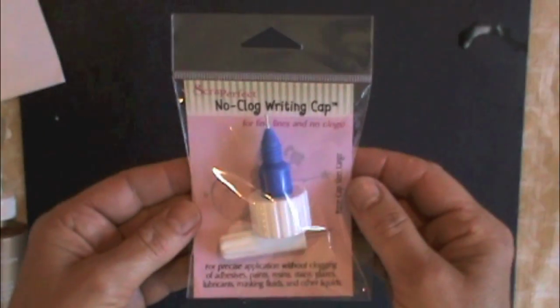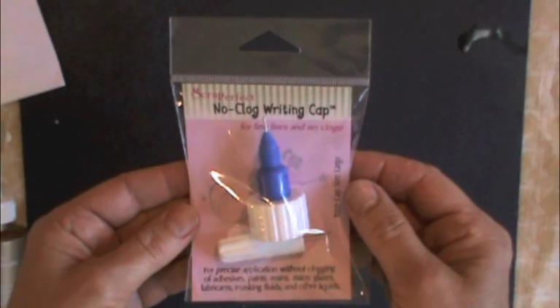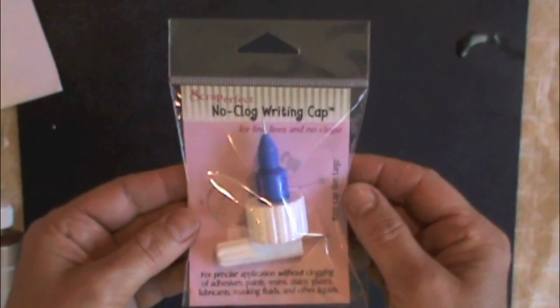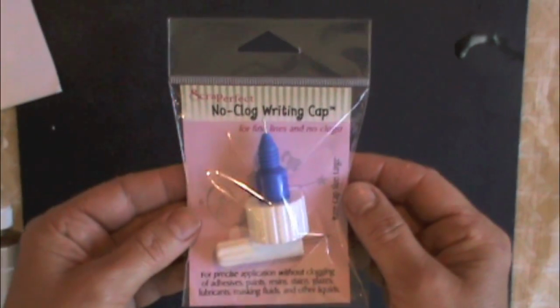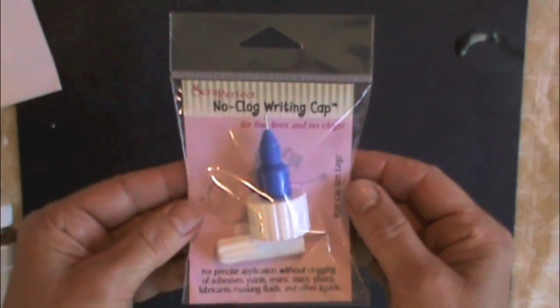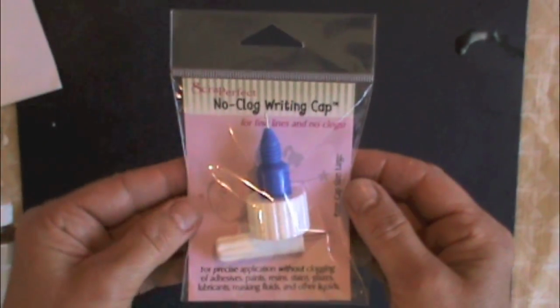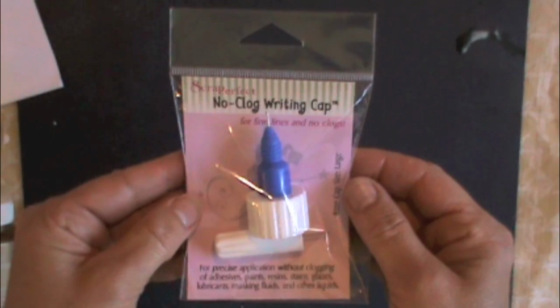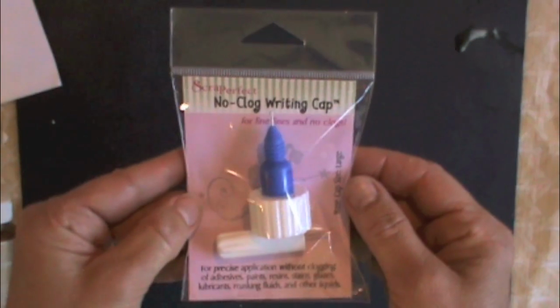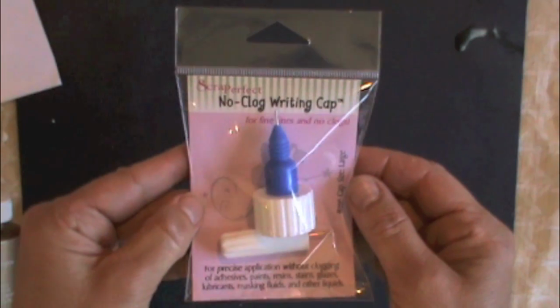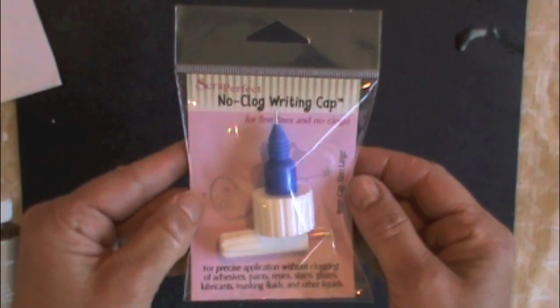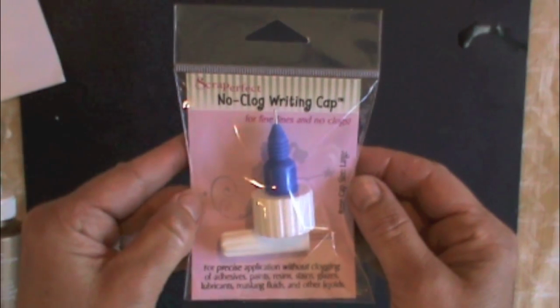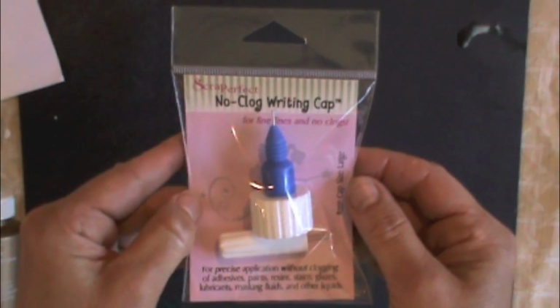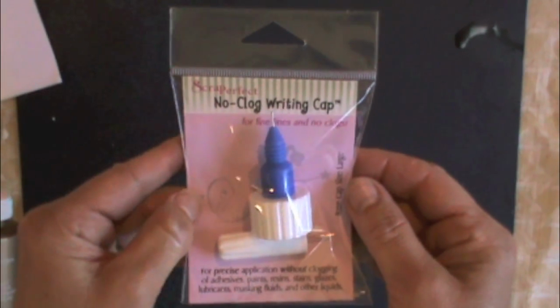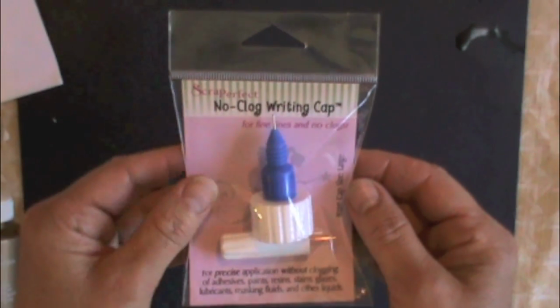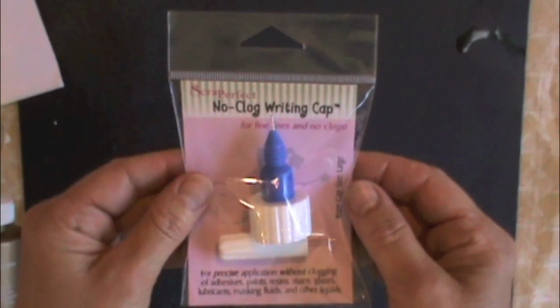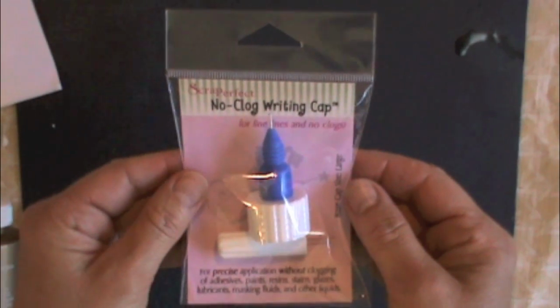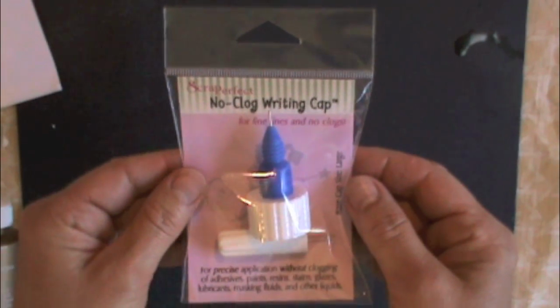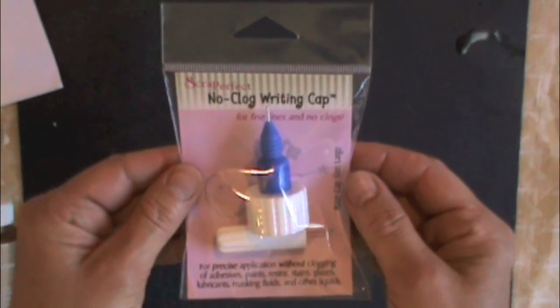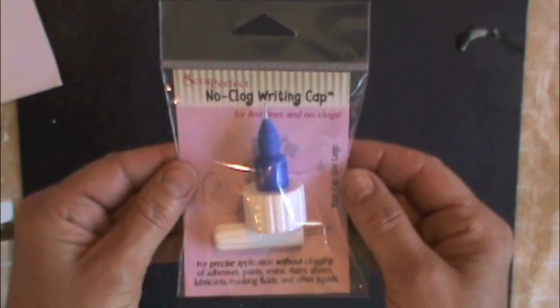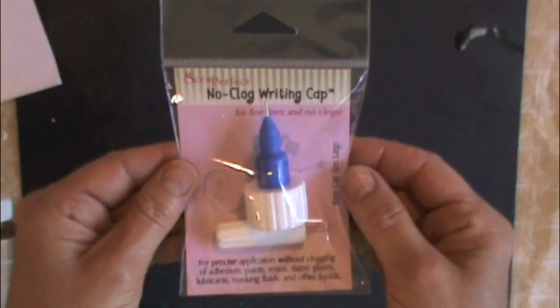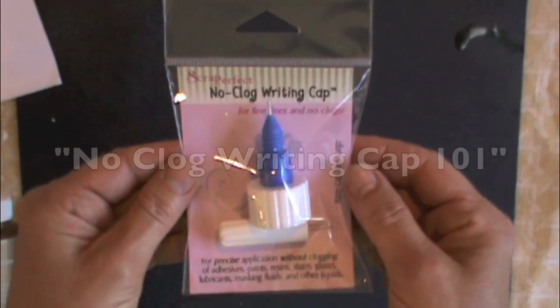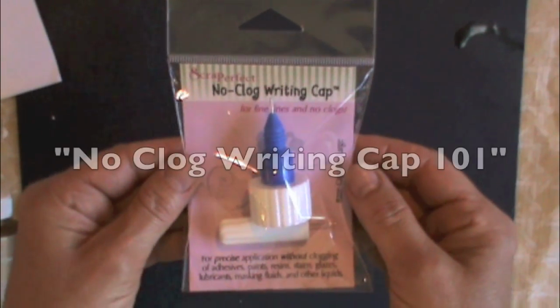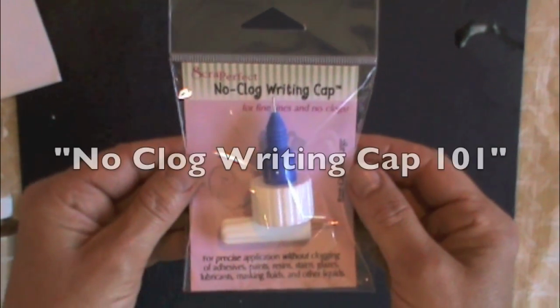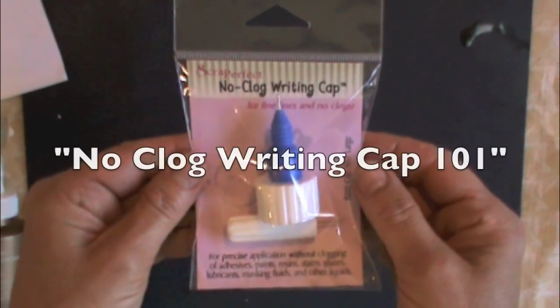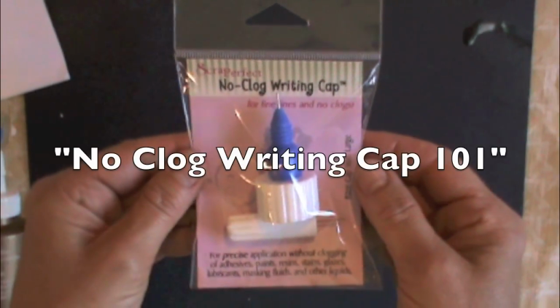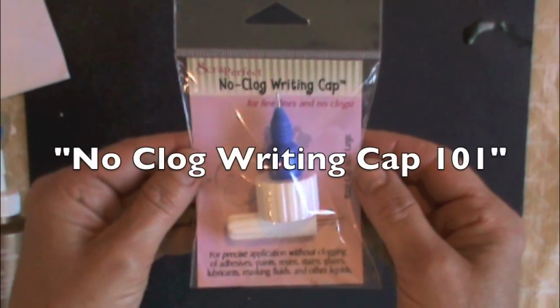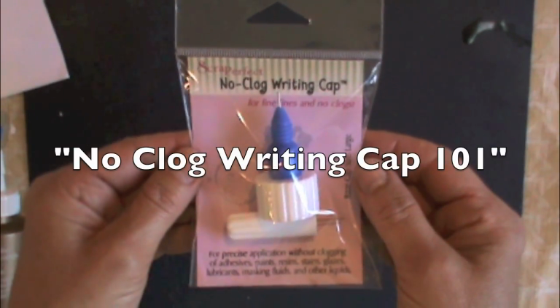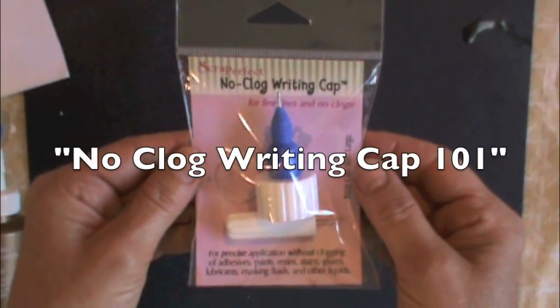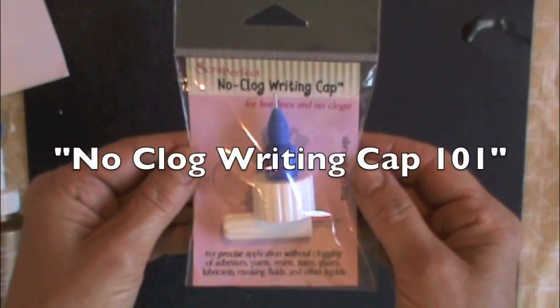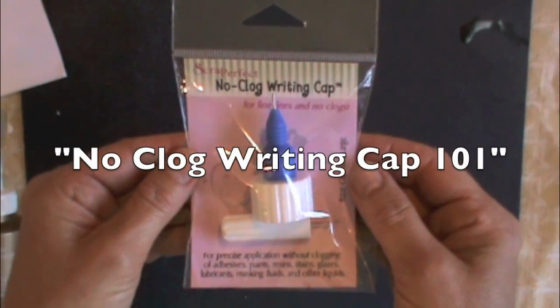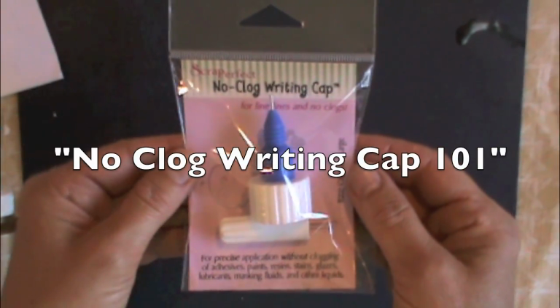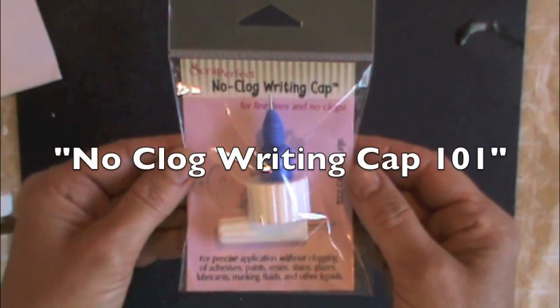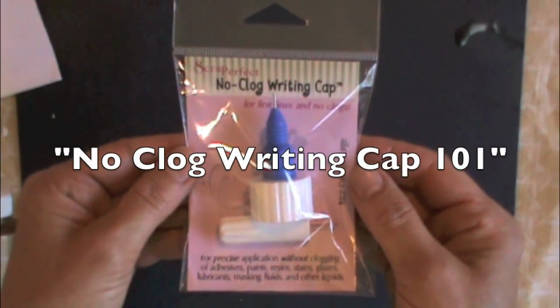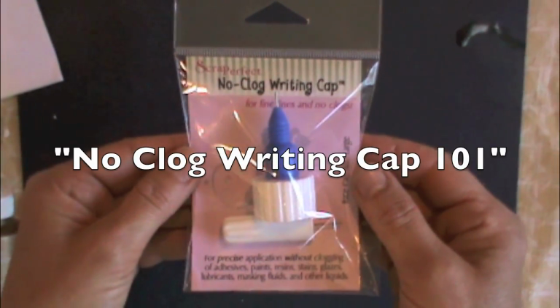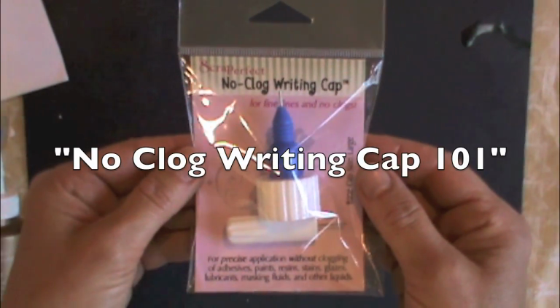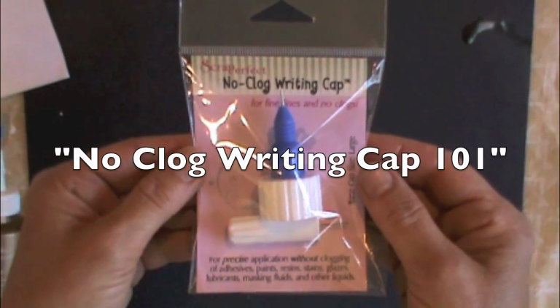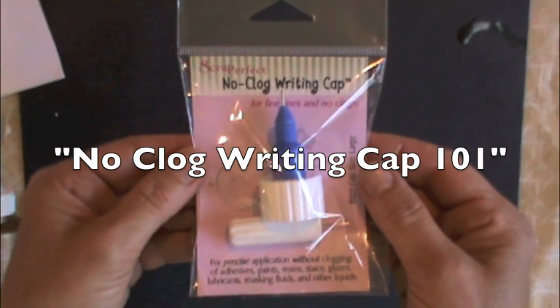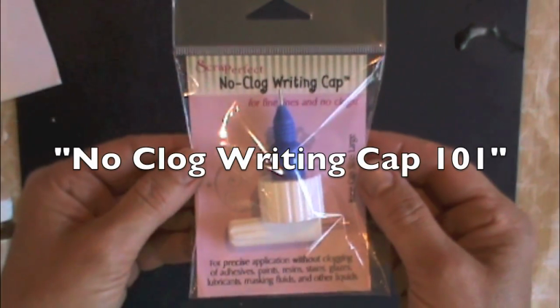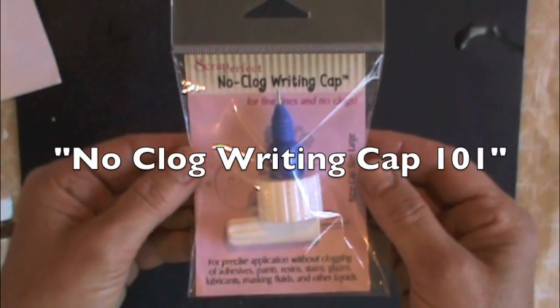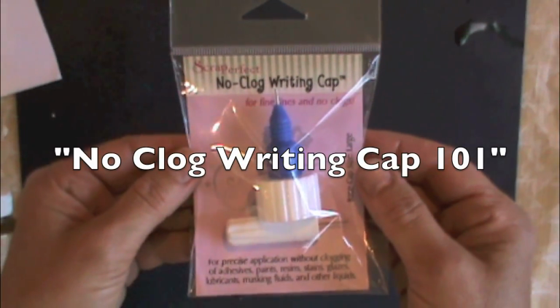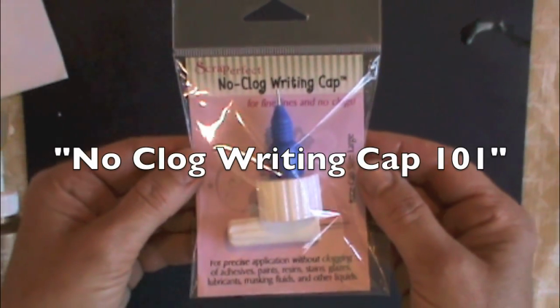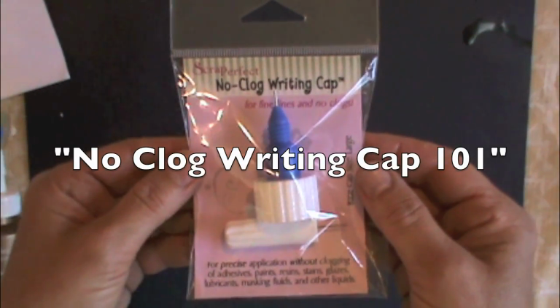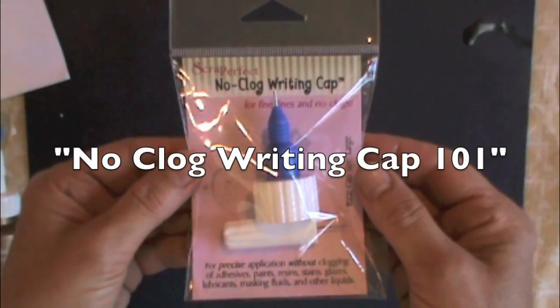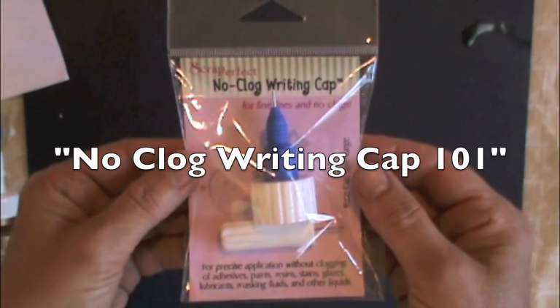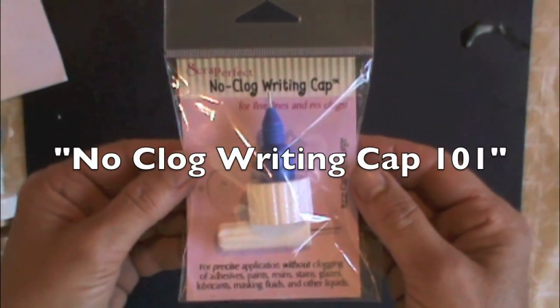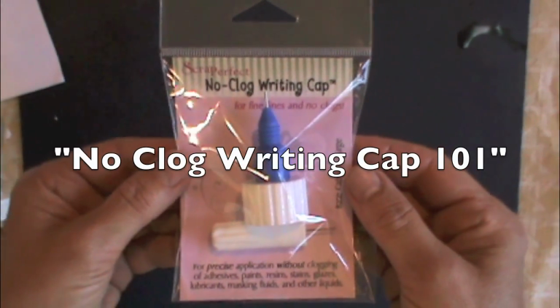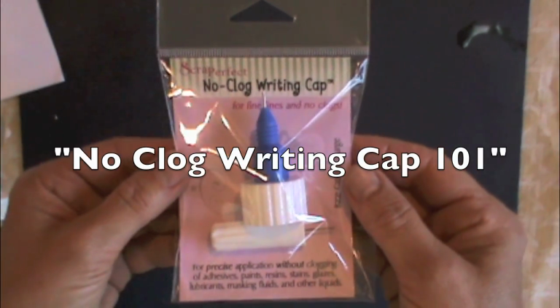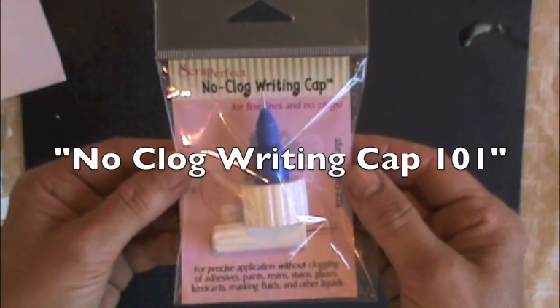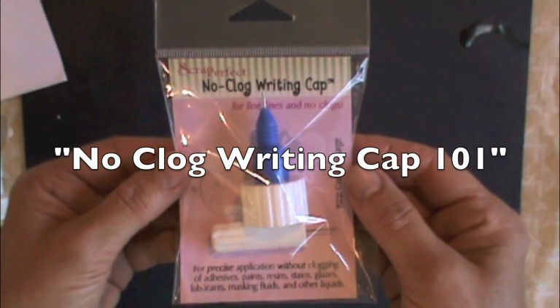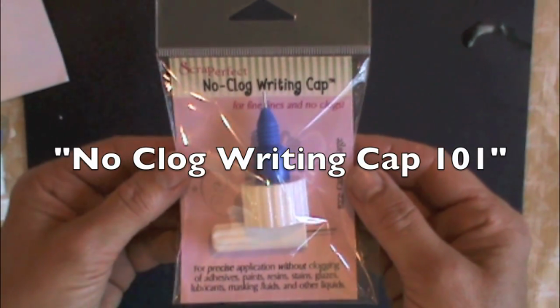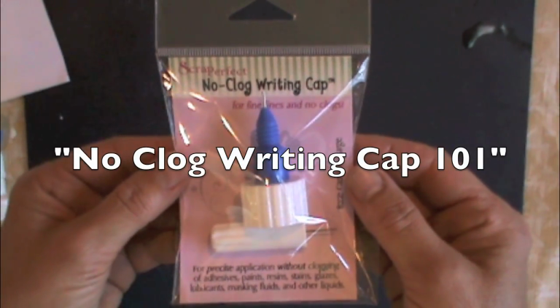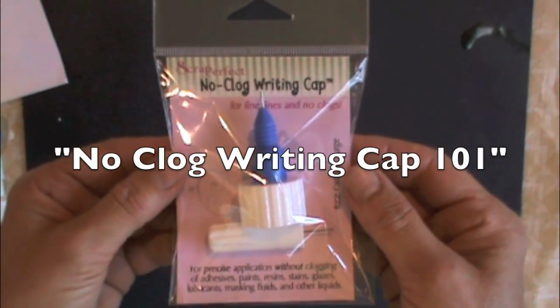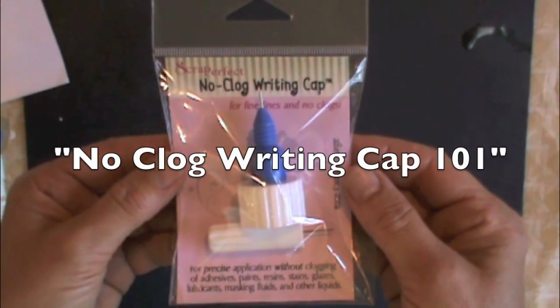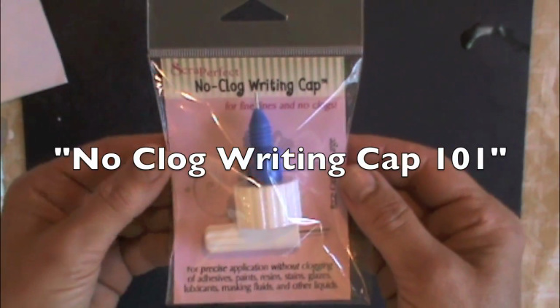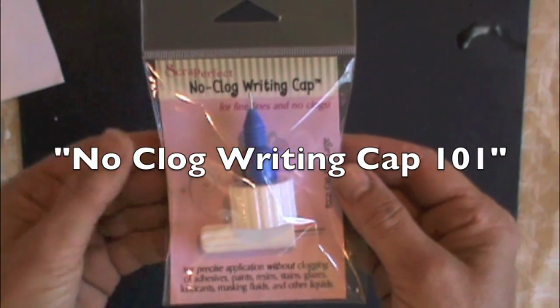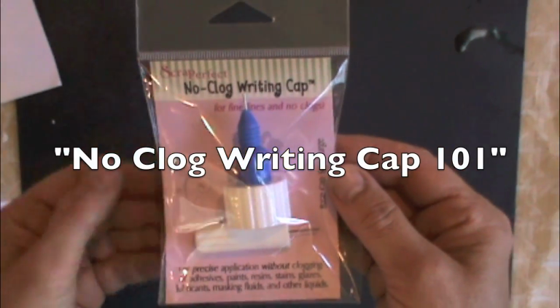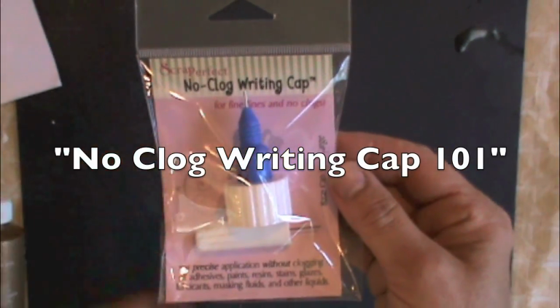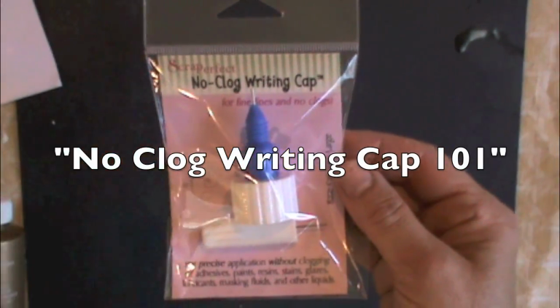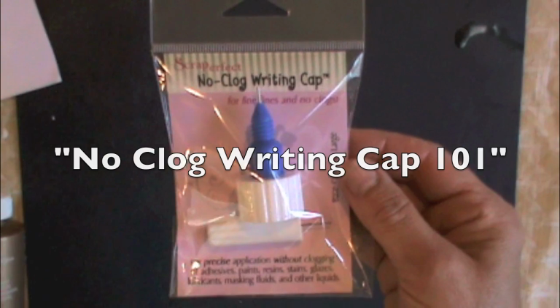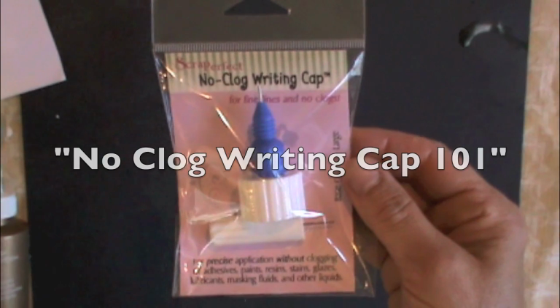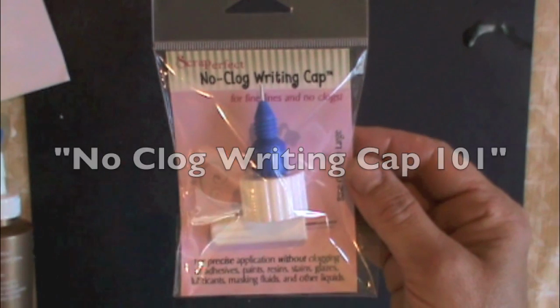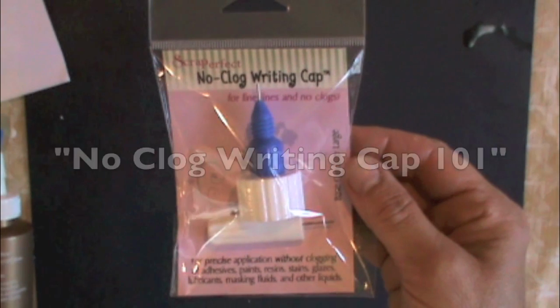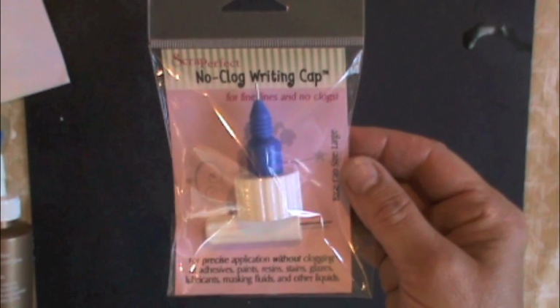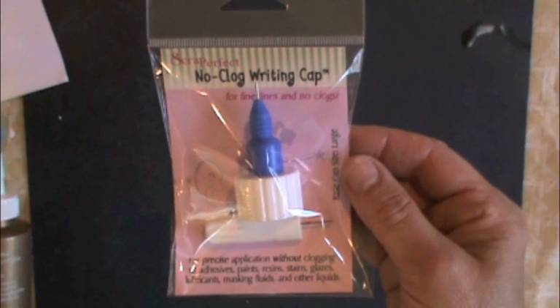Watch the video No Clog Writing Cap 101 to learn all about this incredible product.